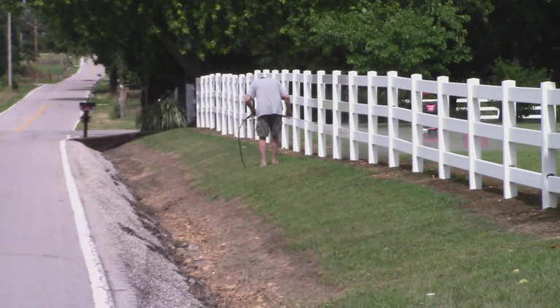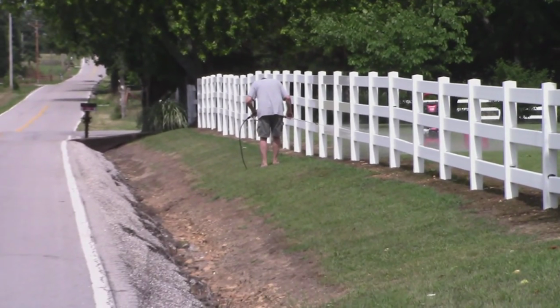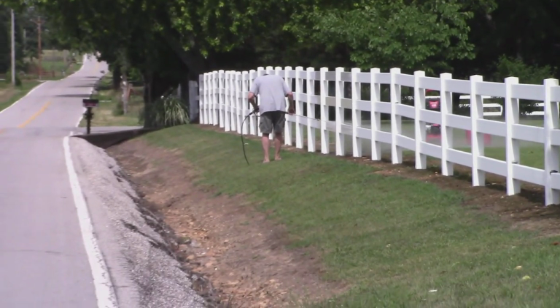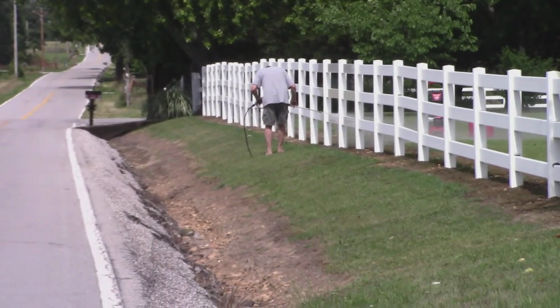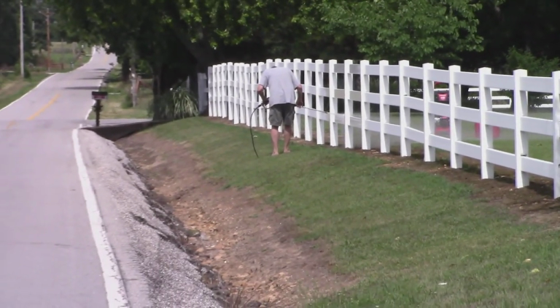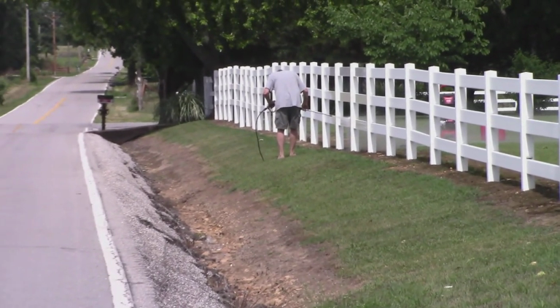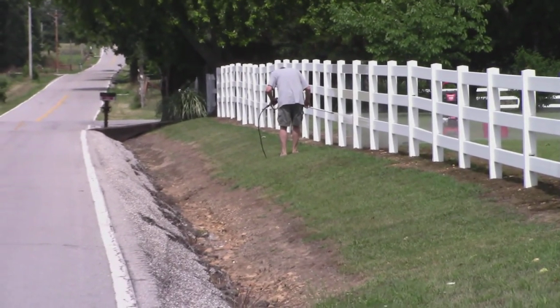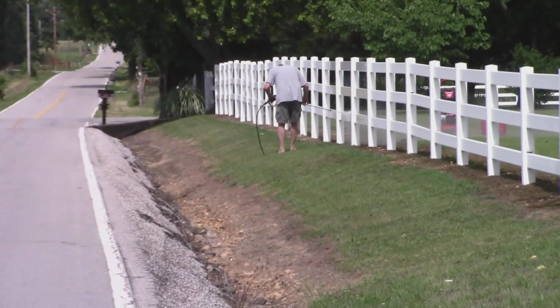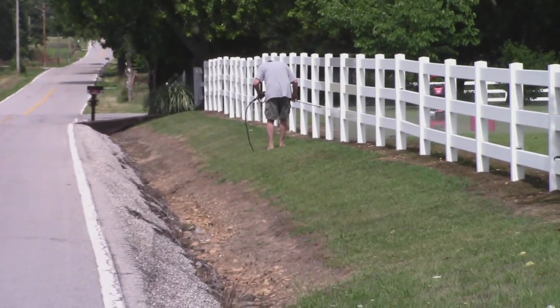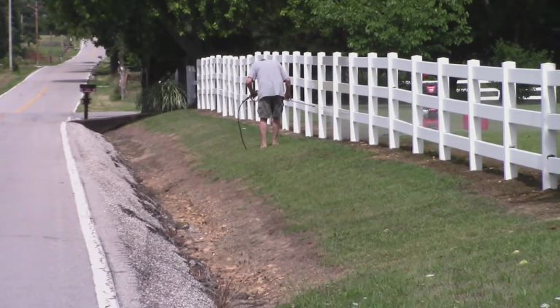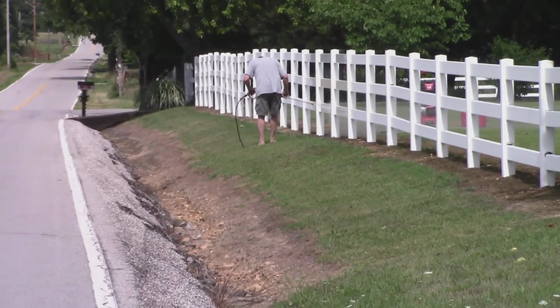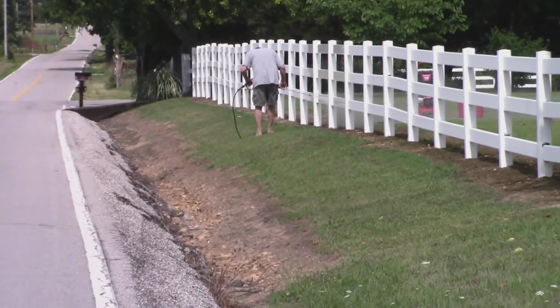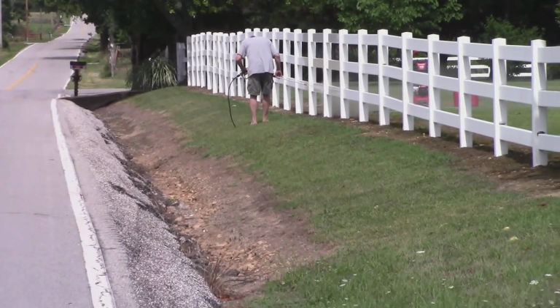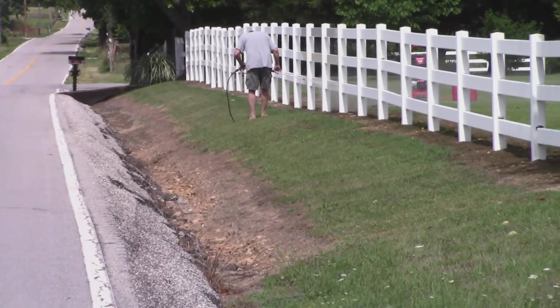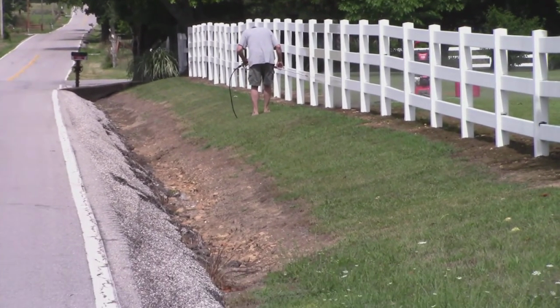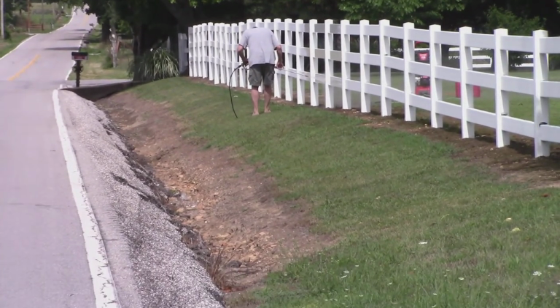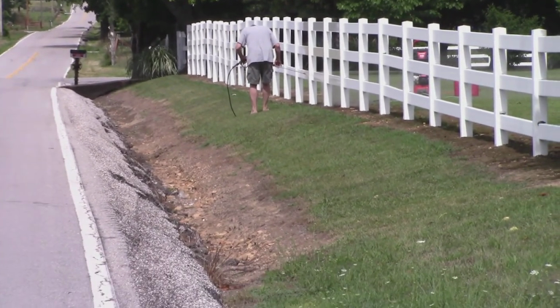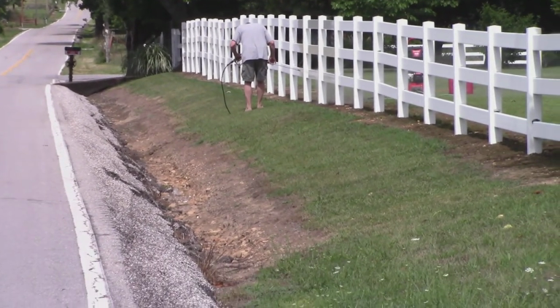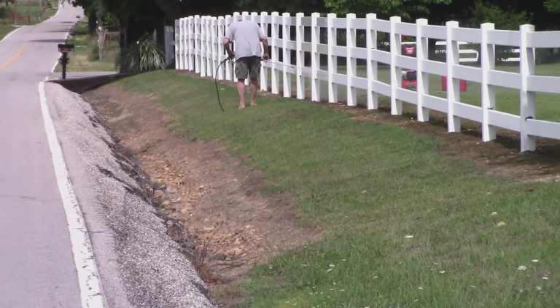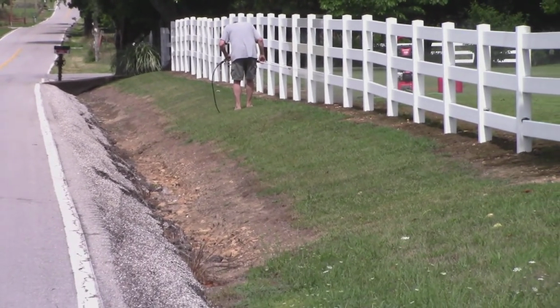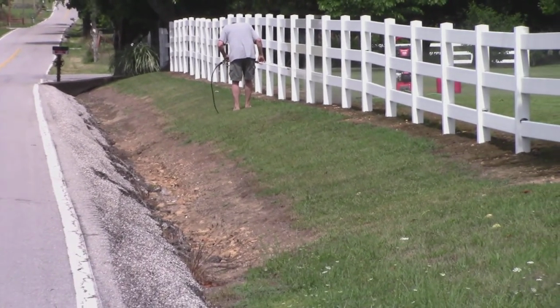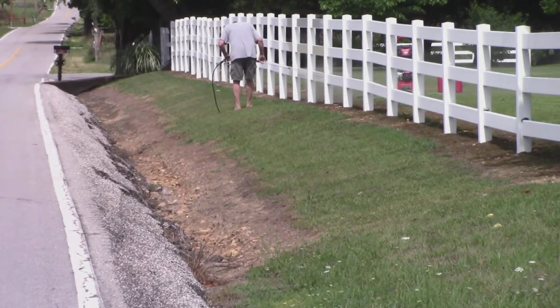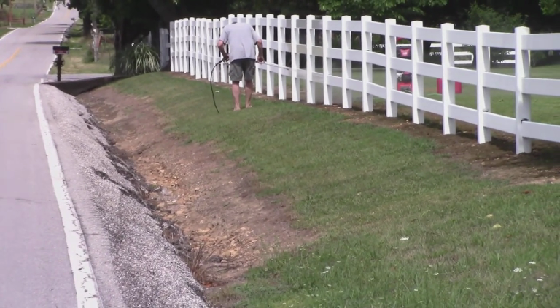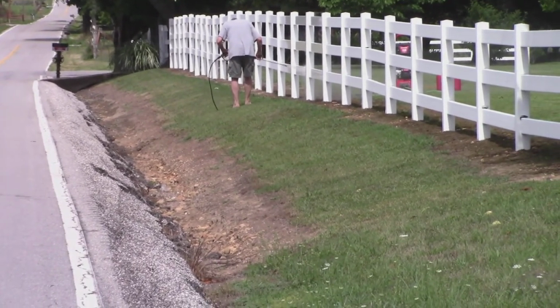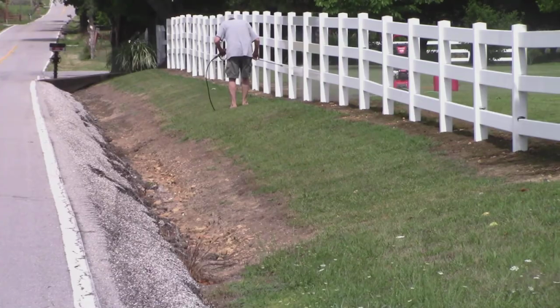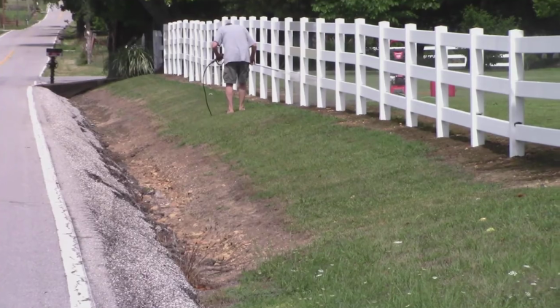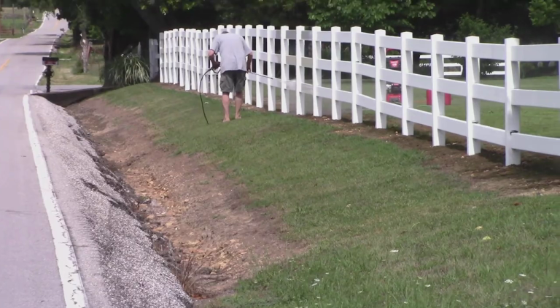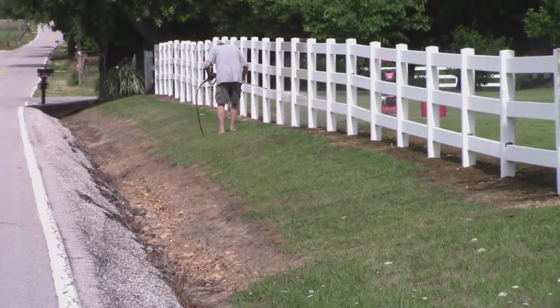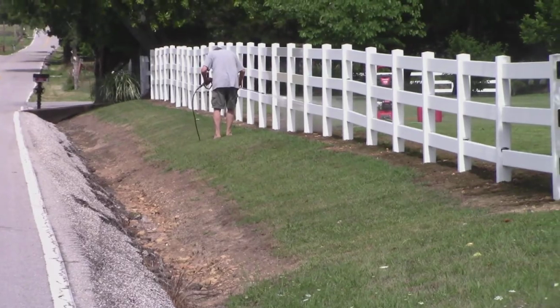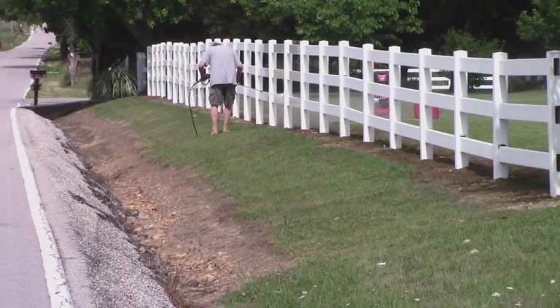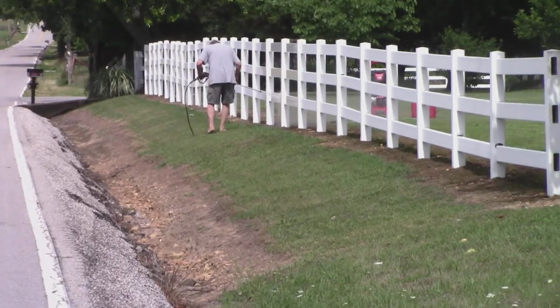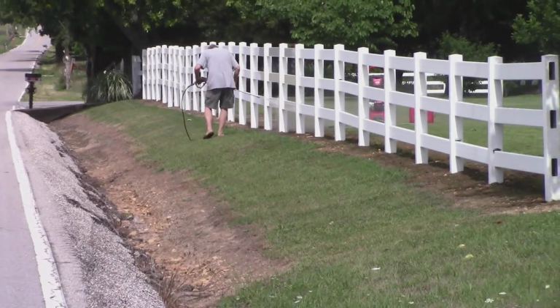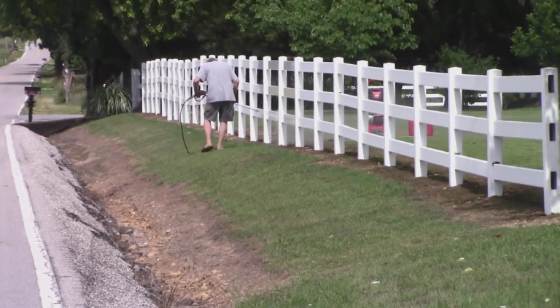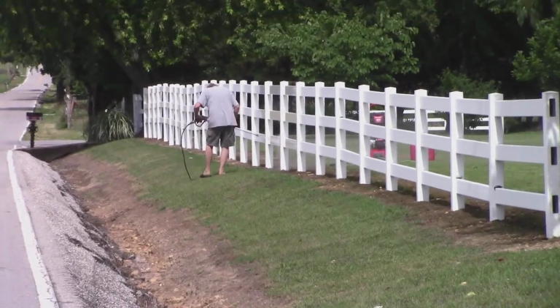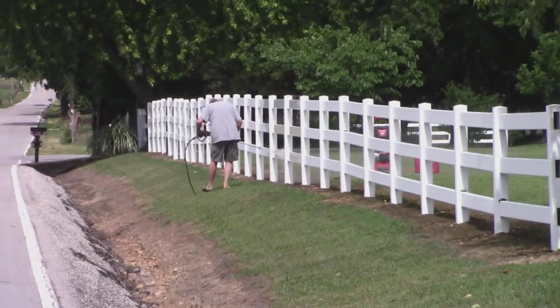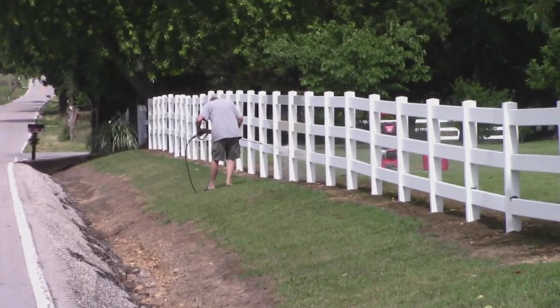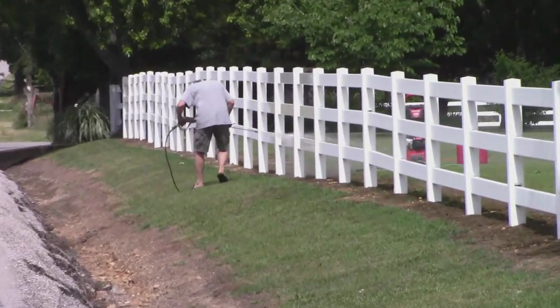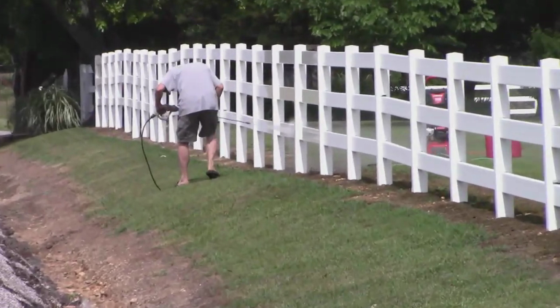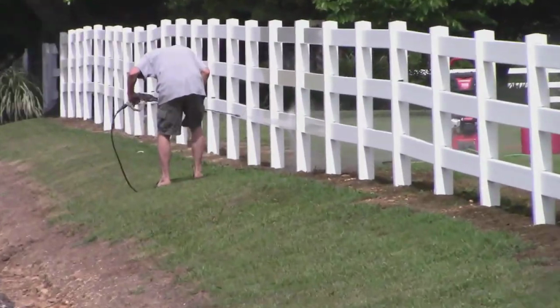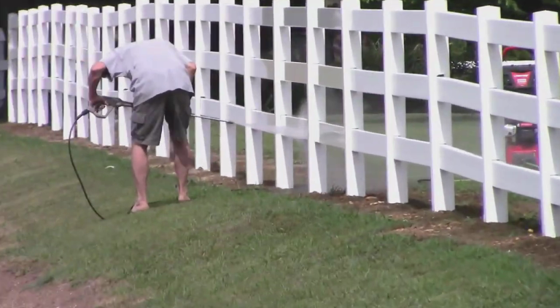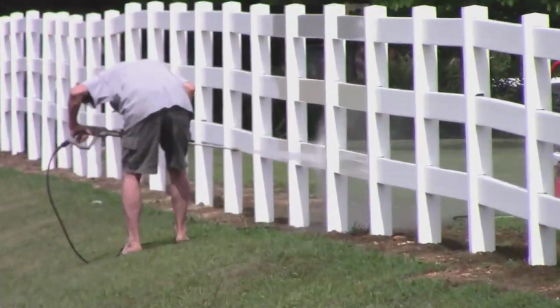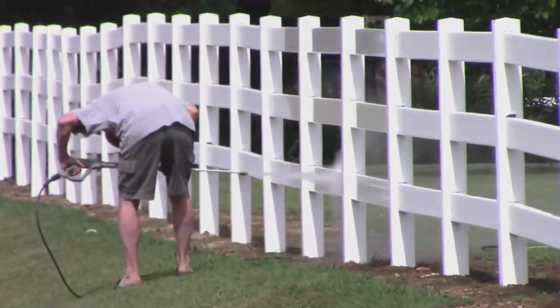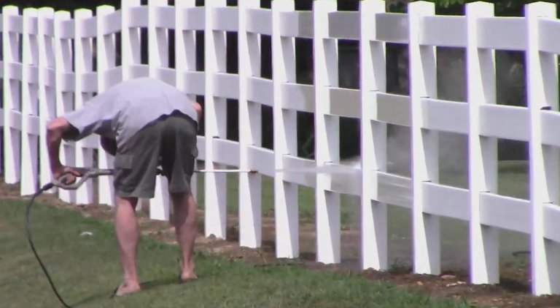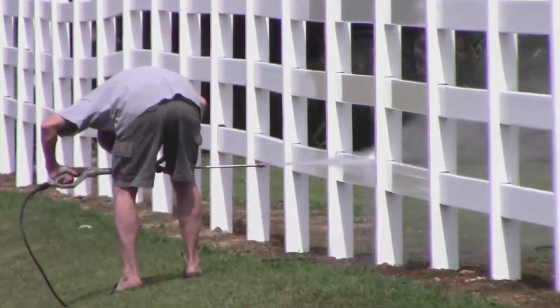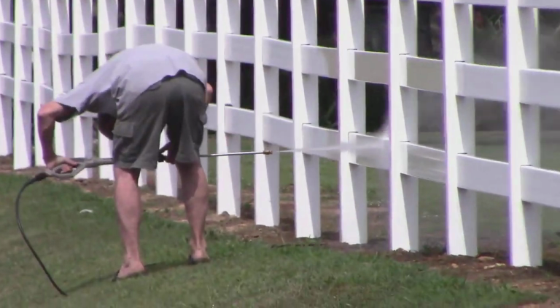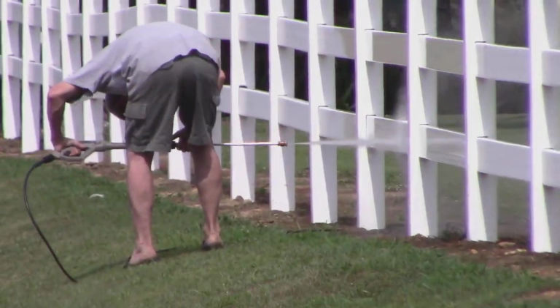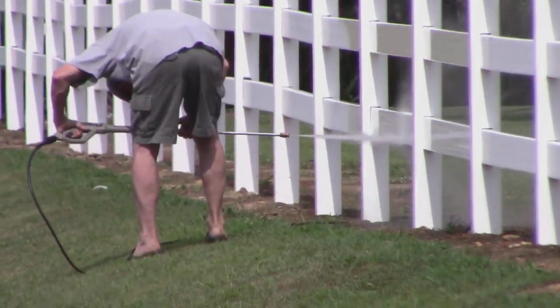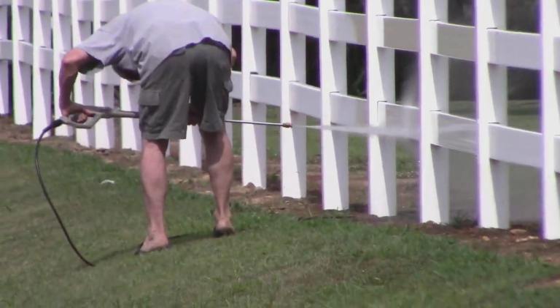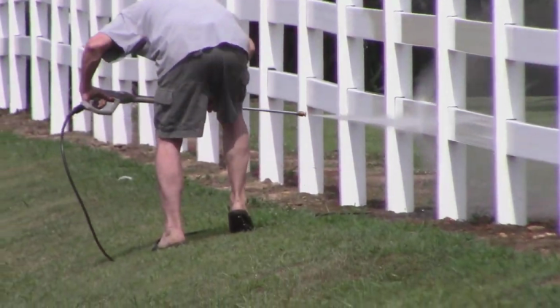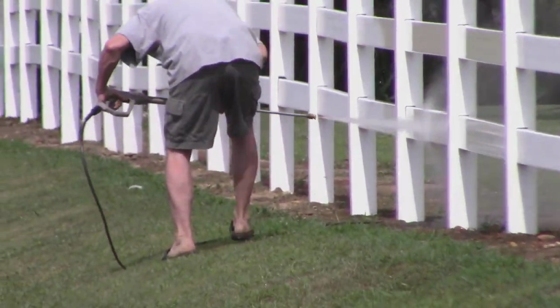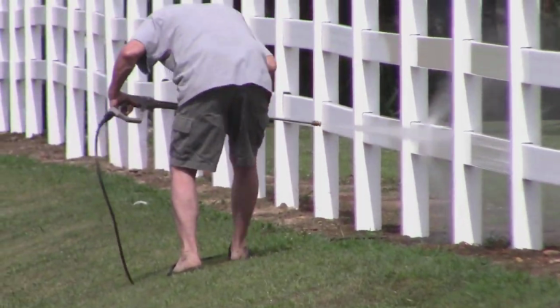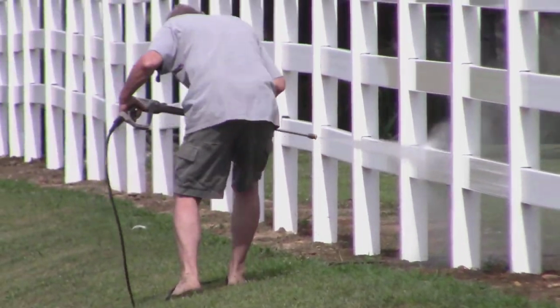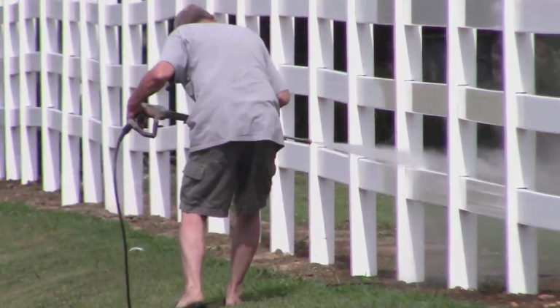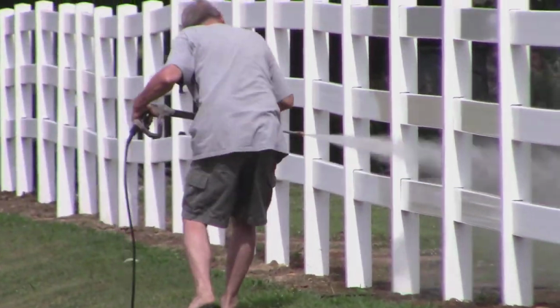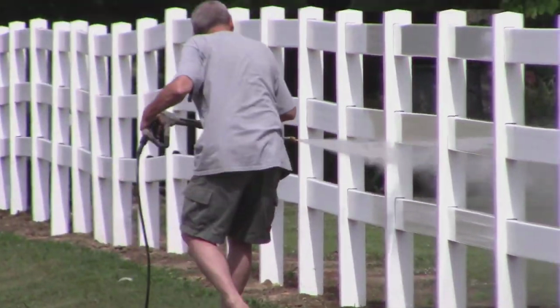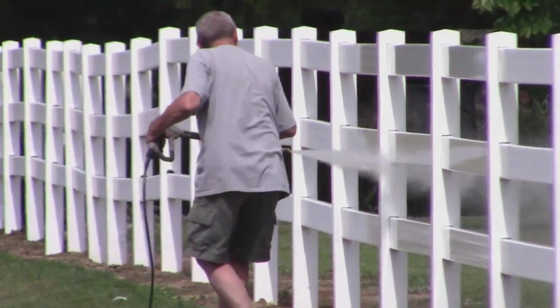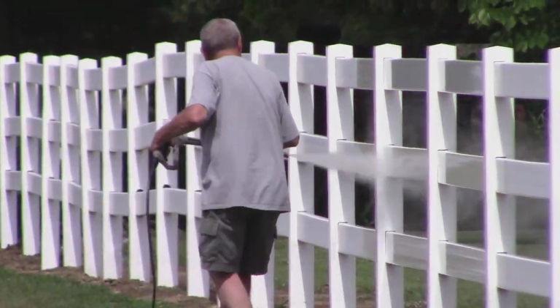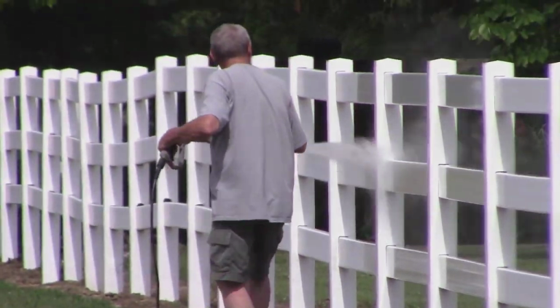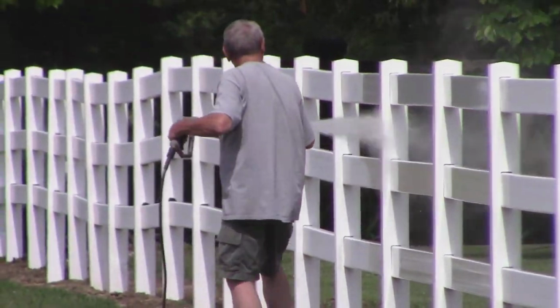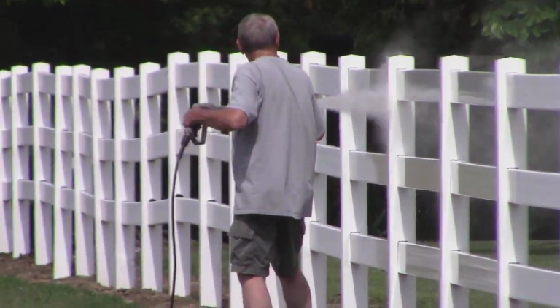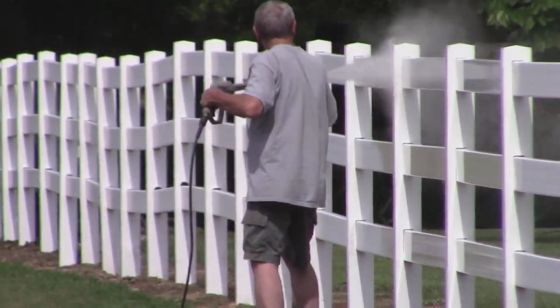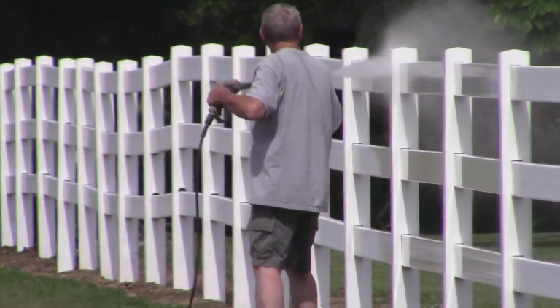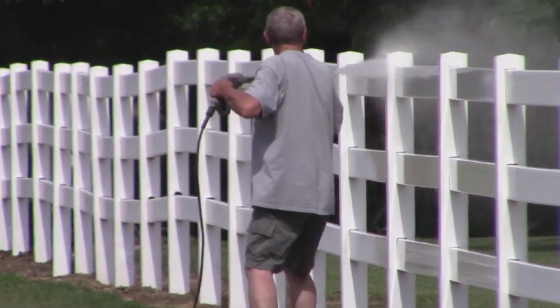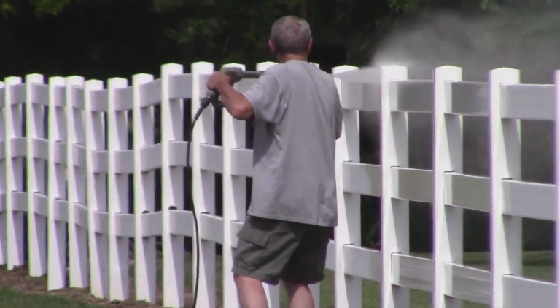He is washing his fence — wow, look at that. He's getting it.